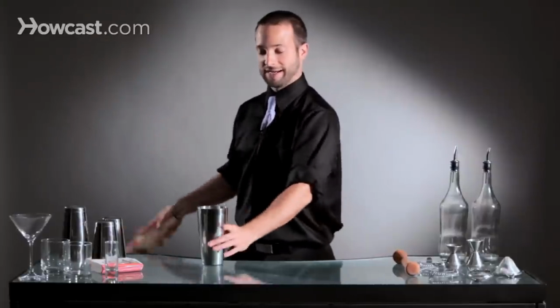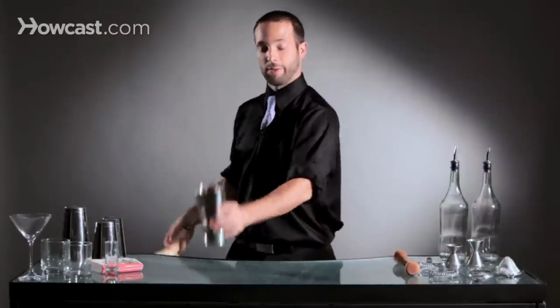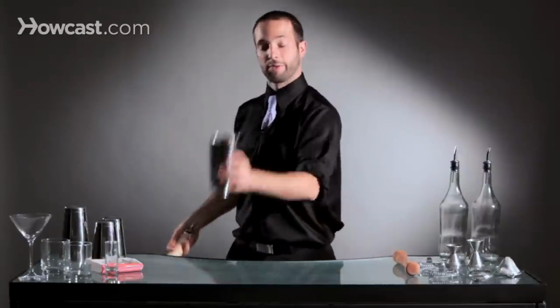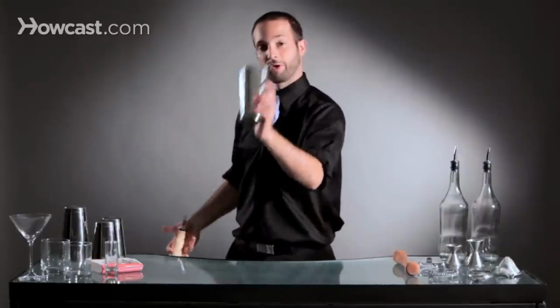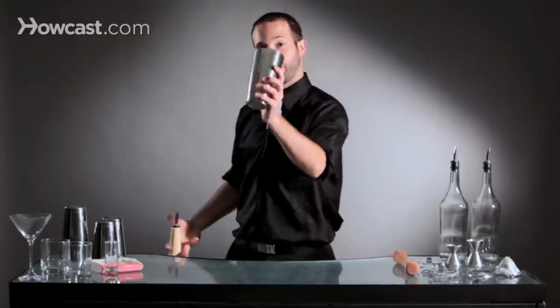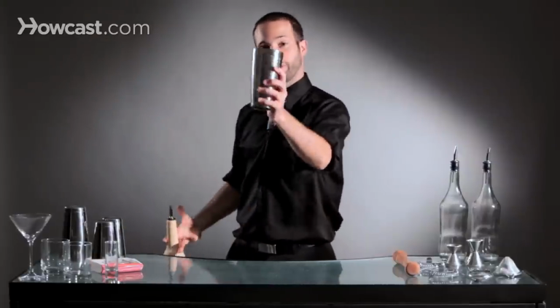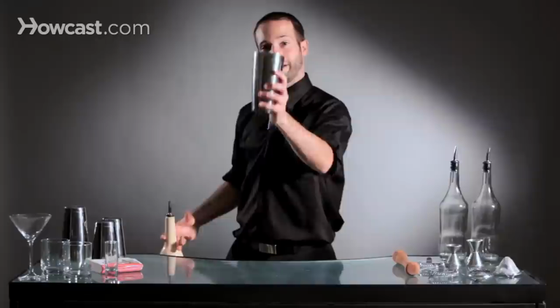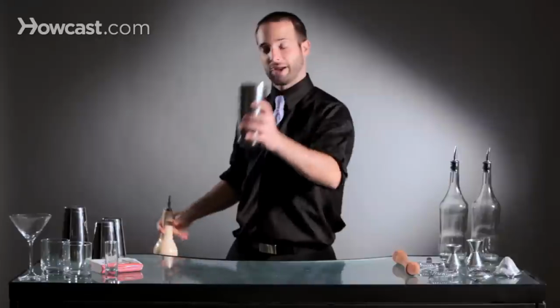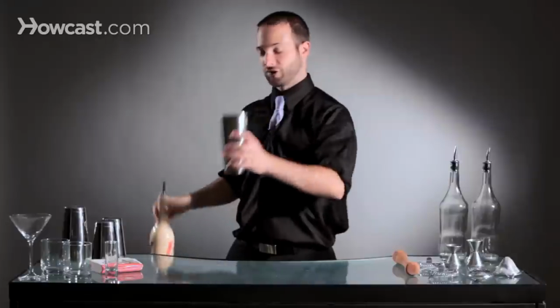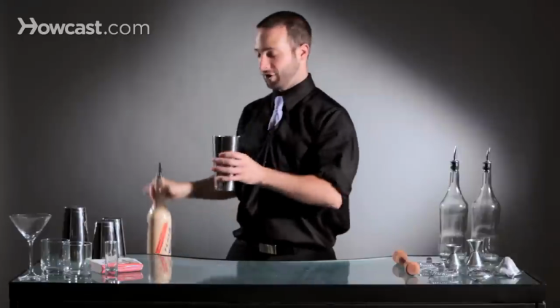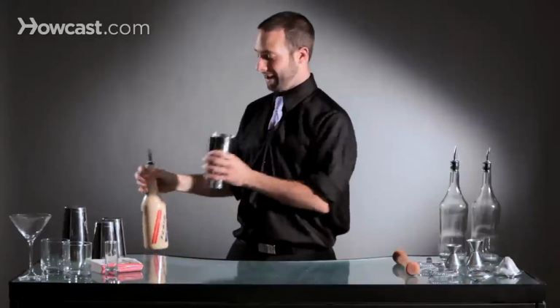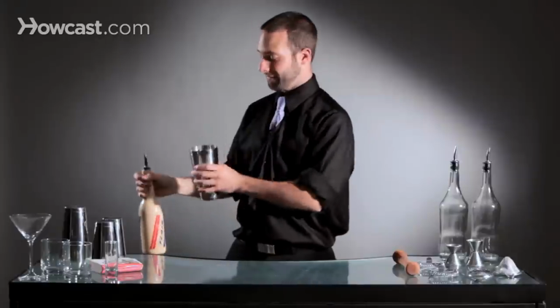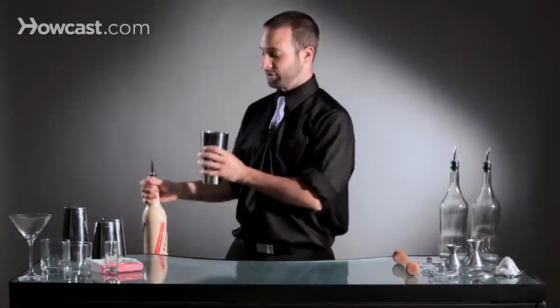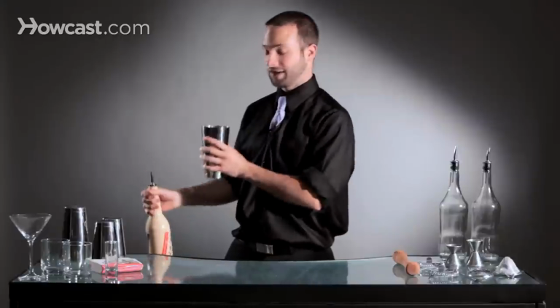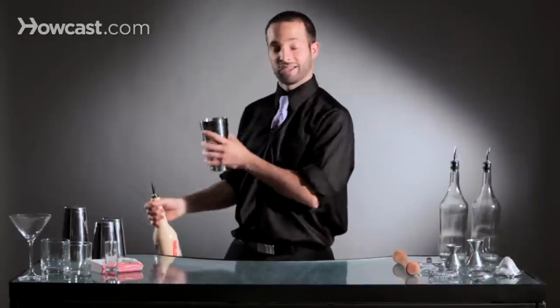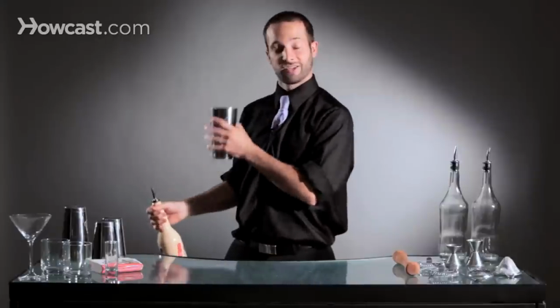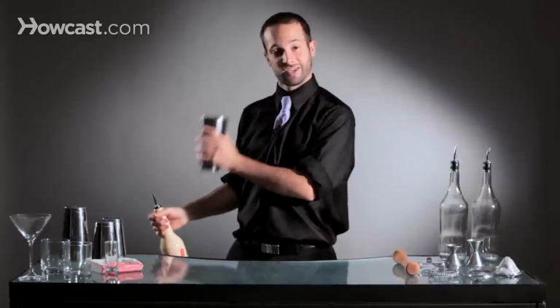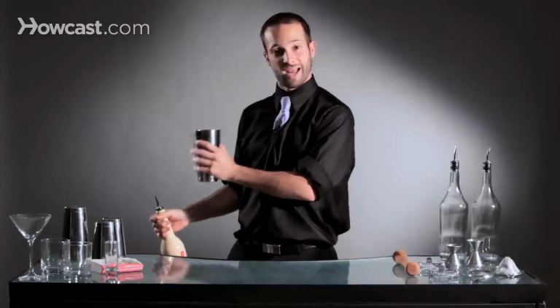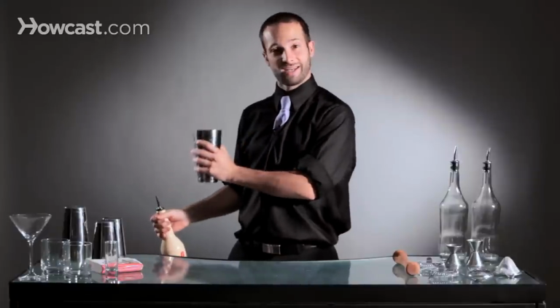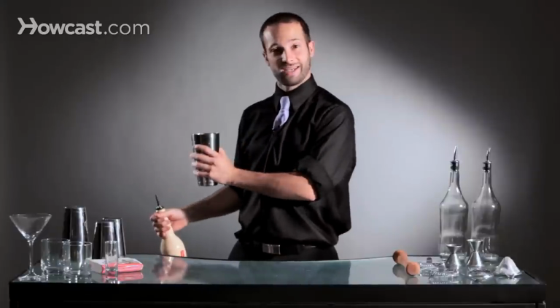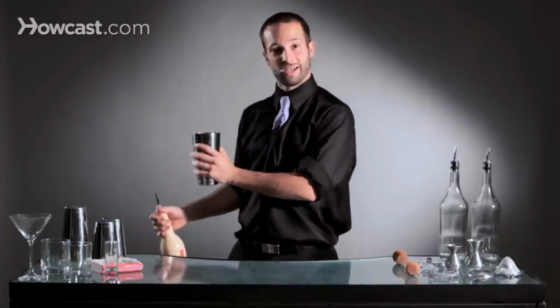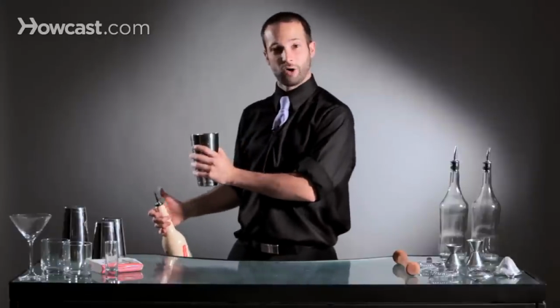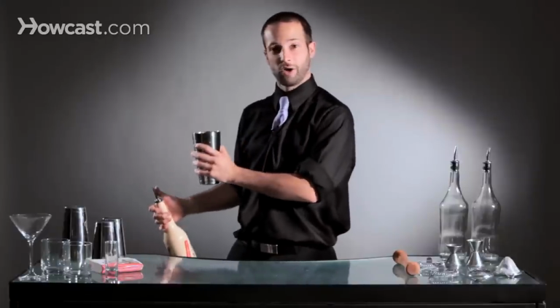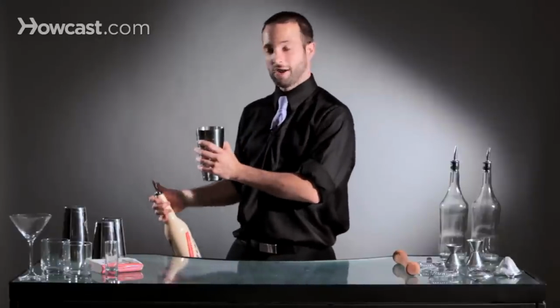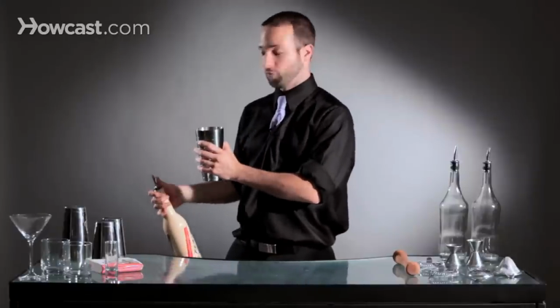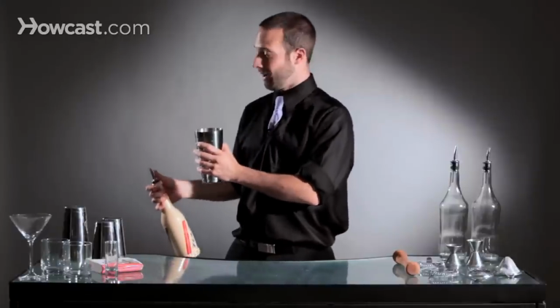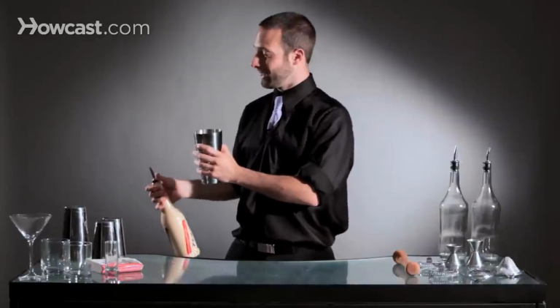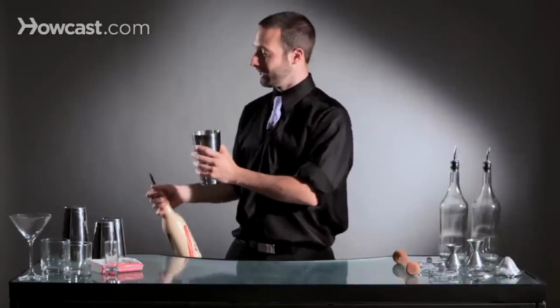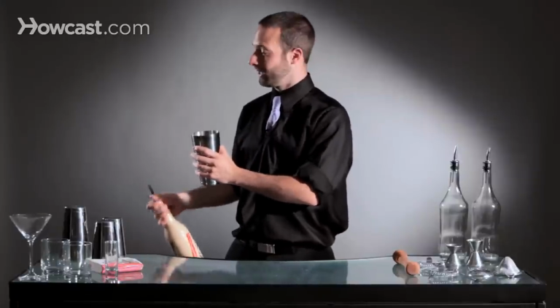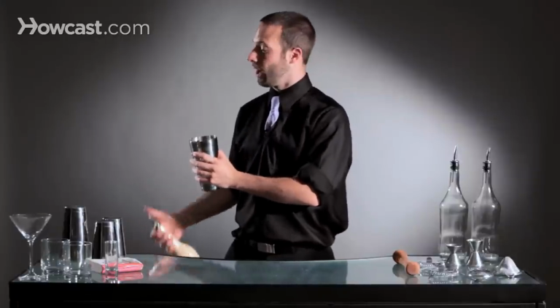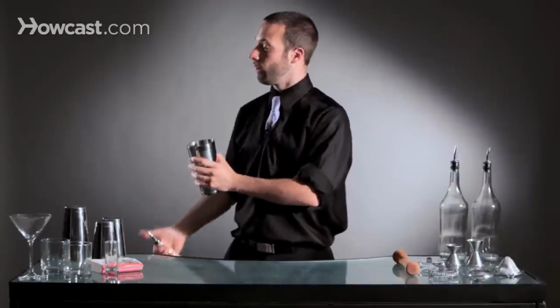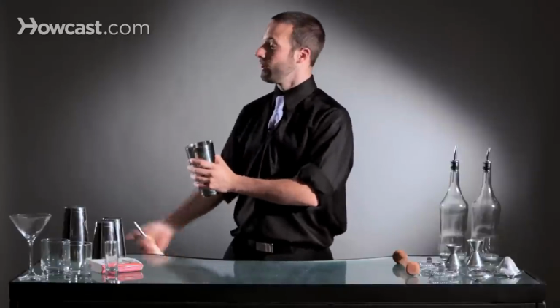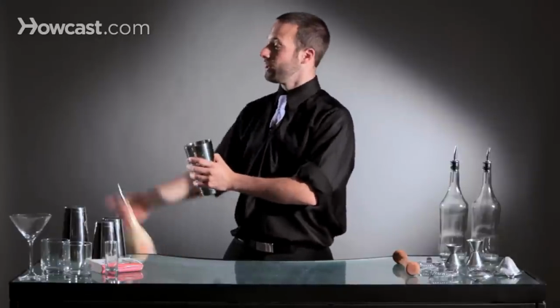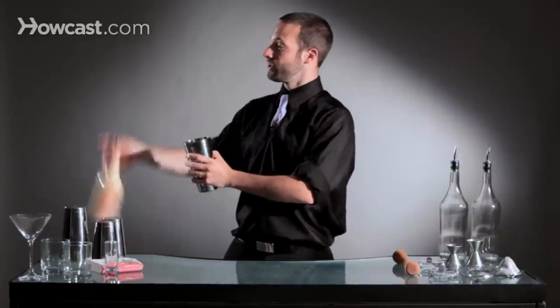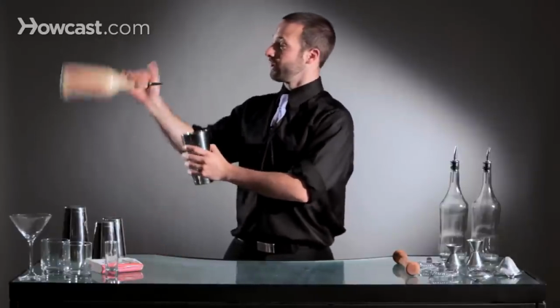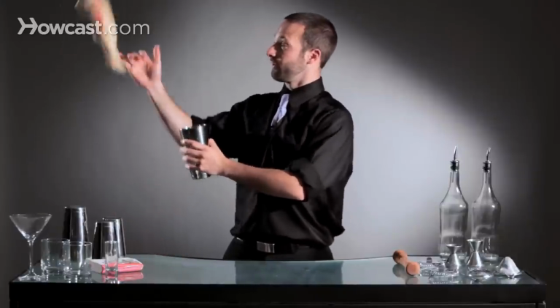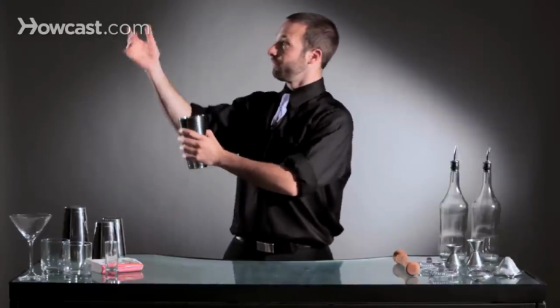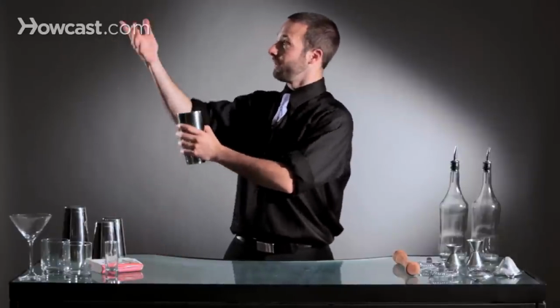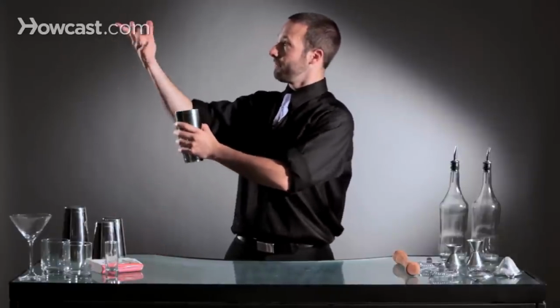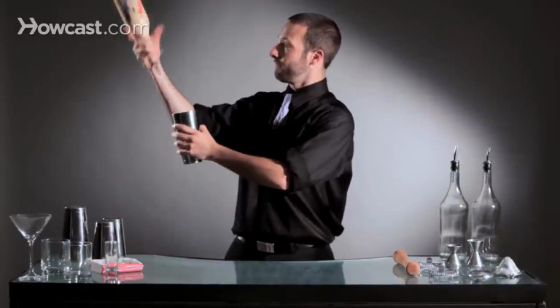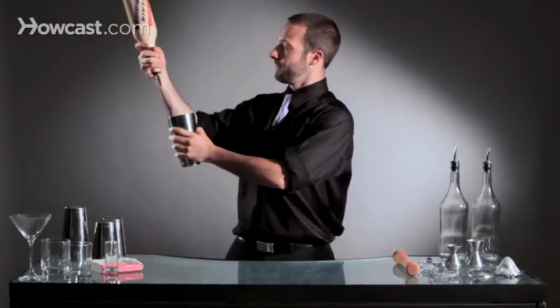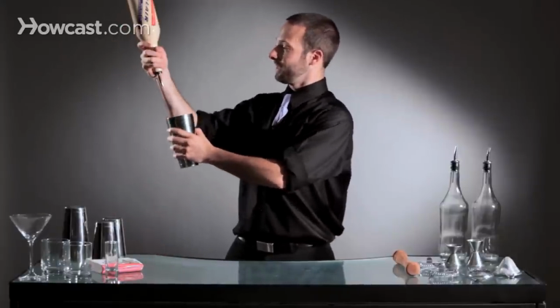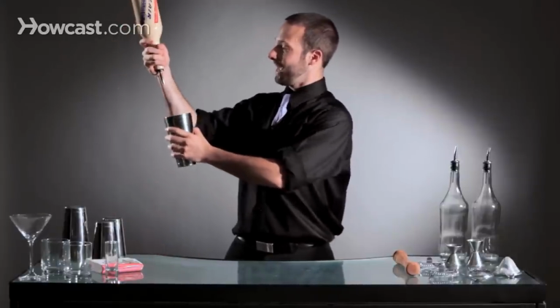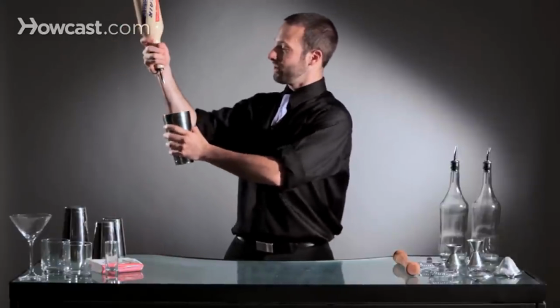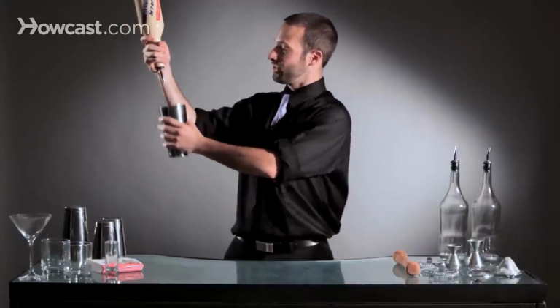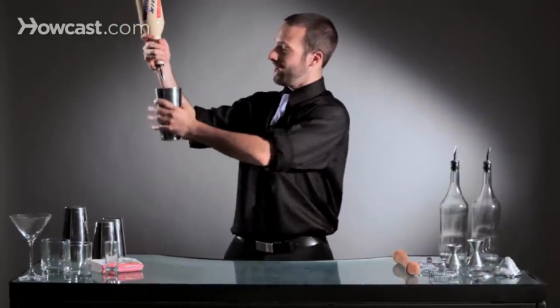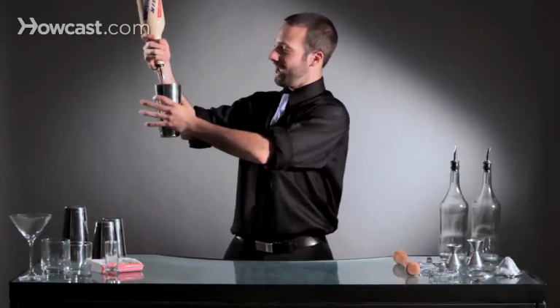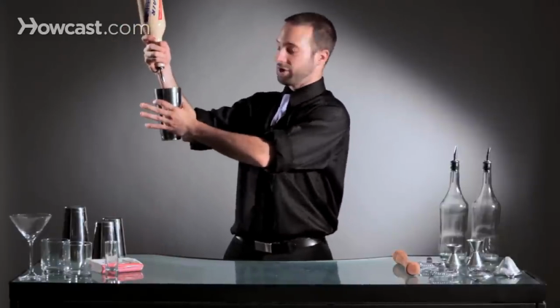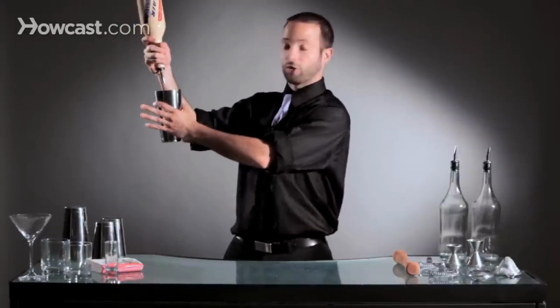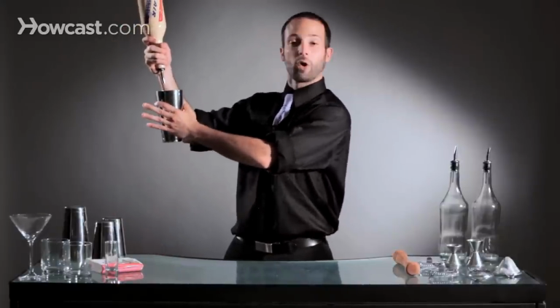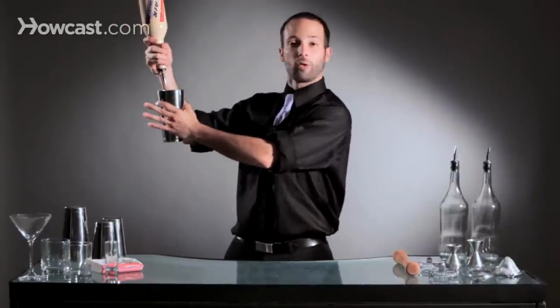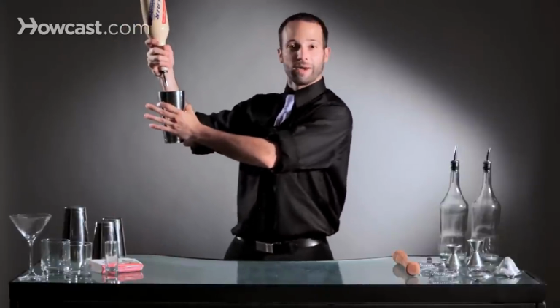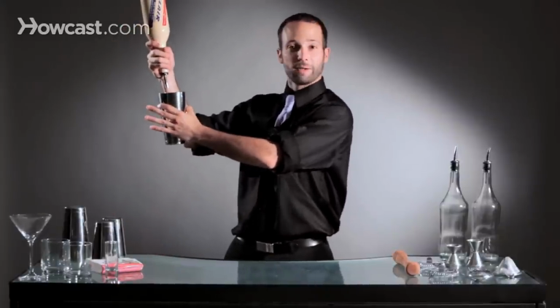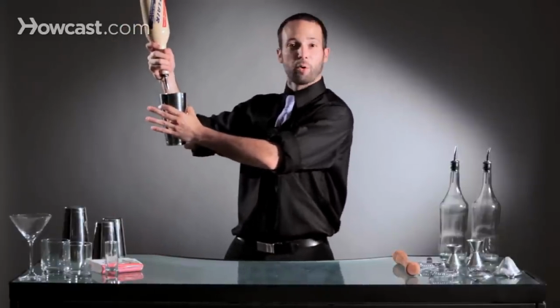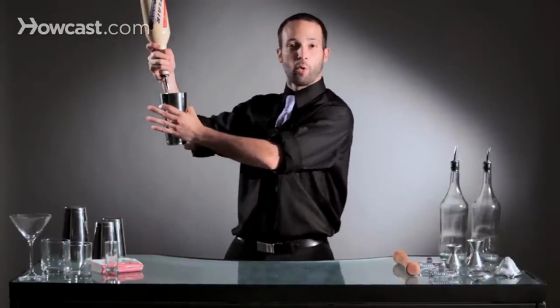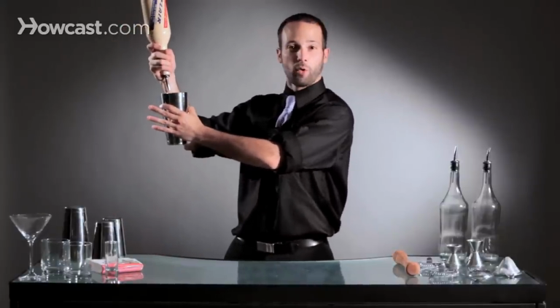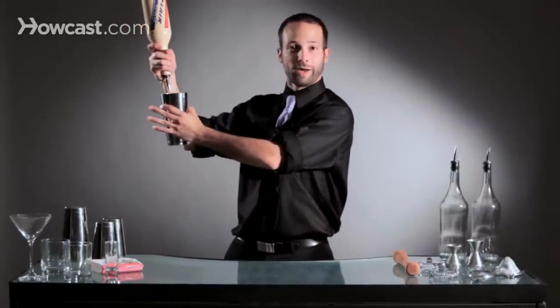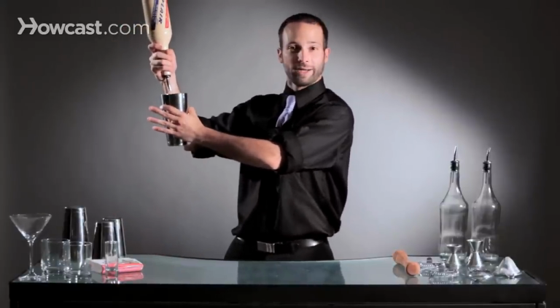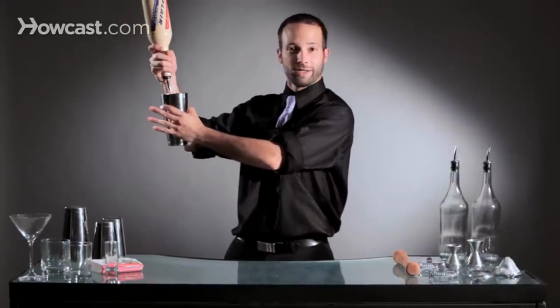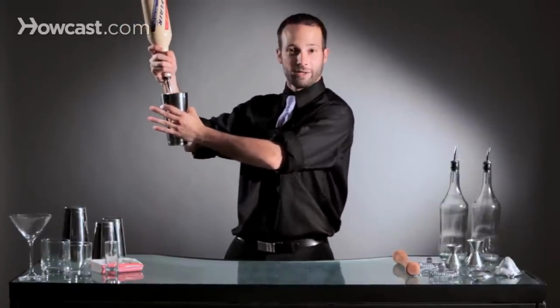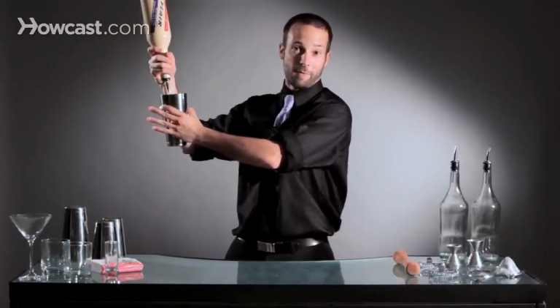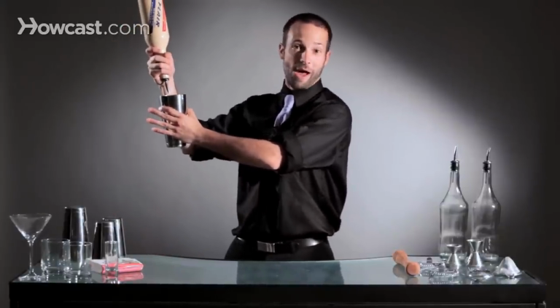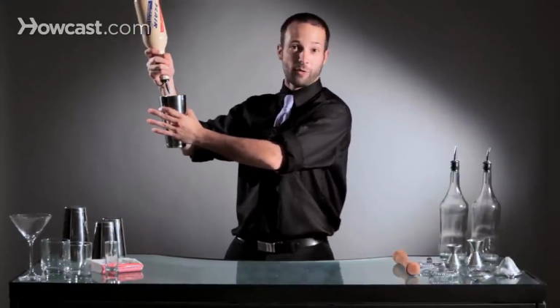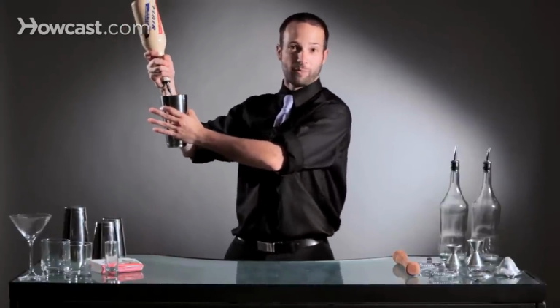Now with your other hand, you're going to have your tin set here, ready to go. So you're going to flip, catch, and you're already pouring the bottle.